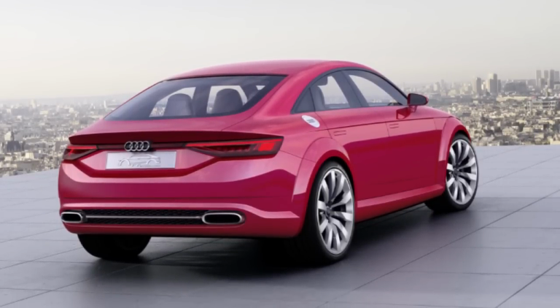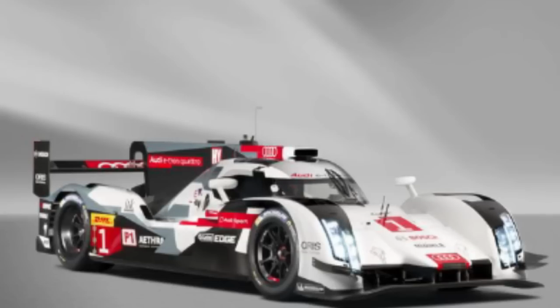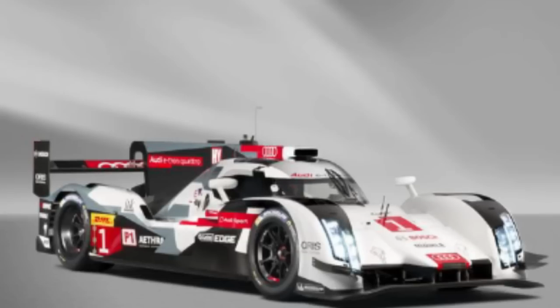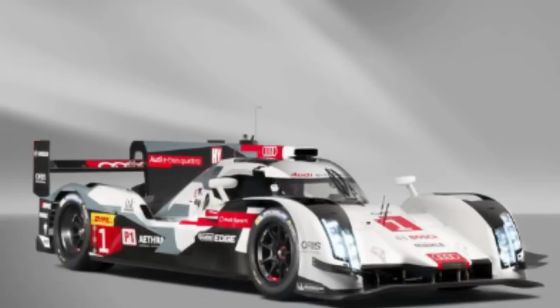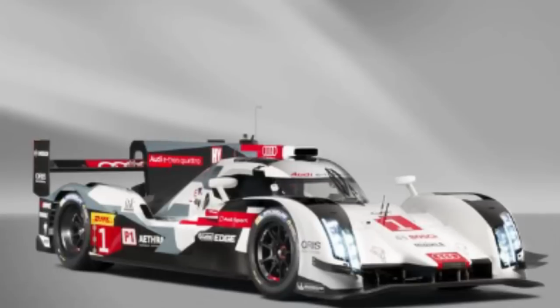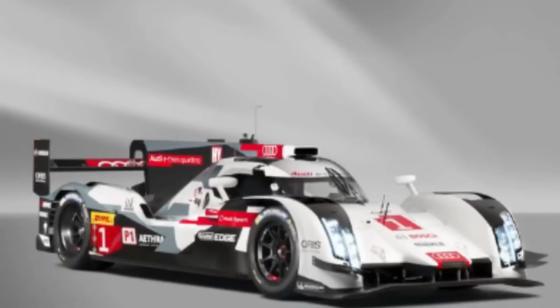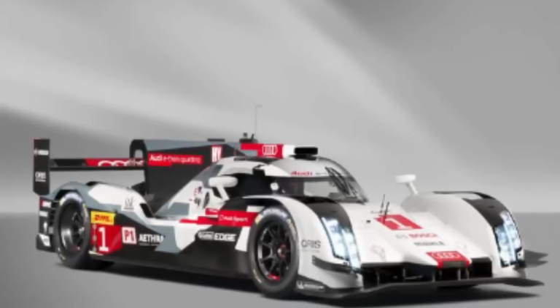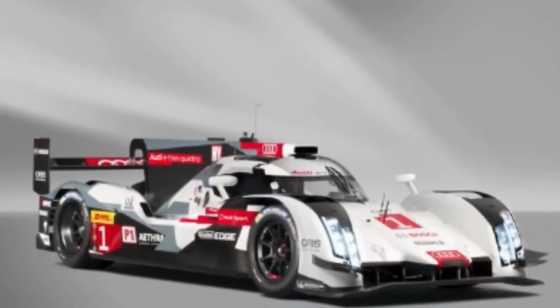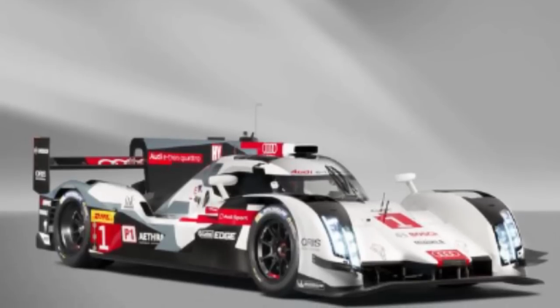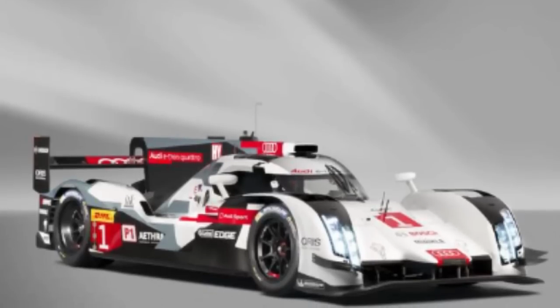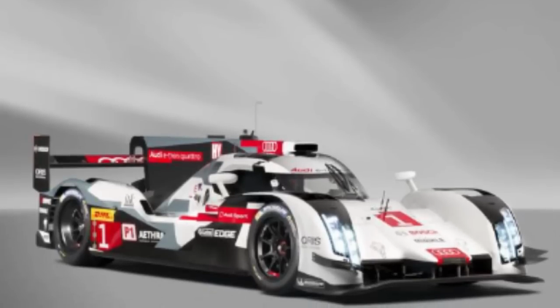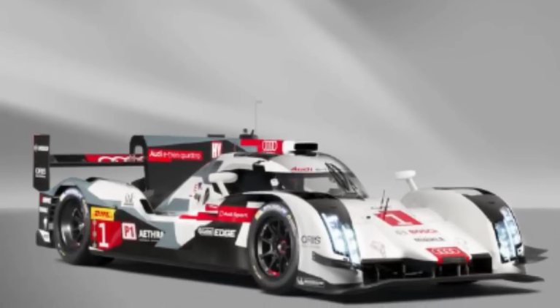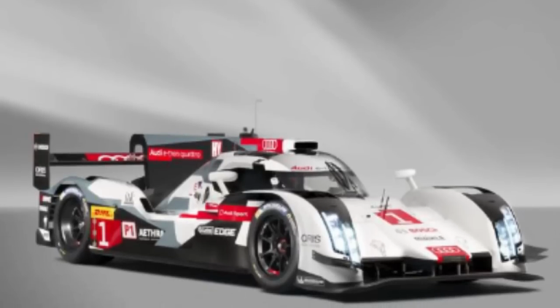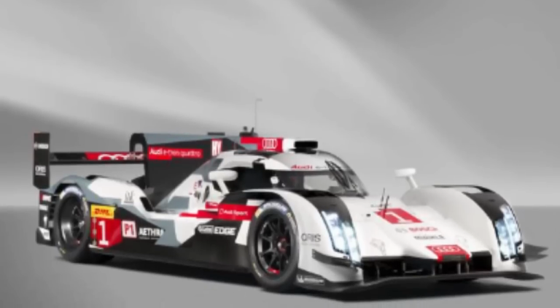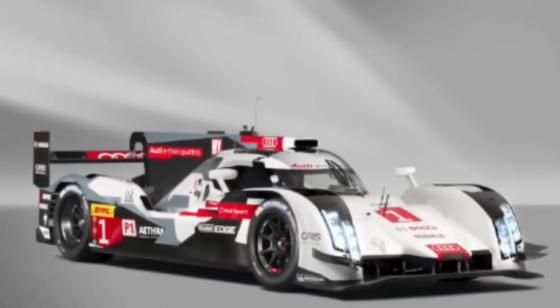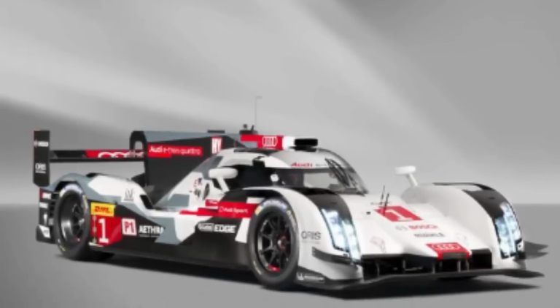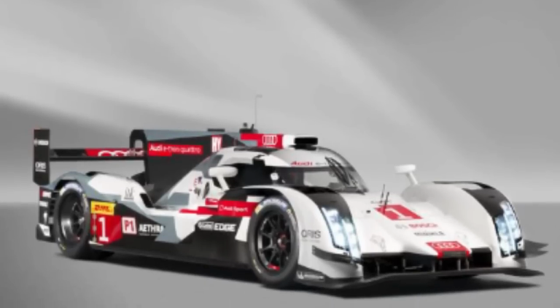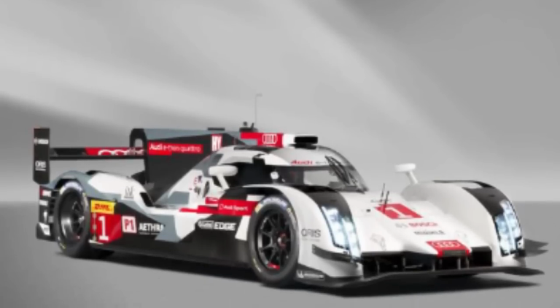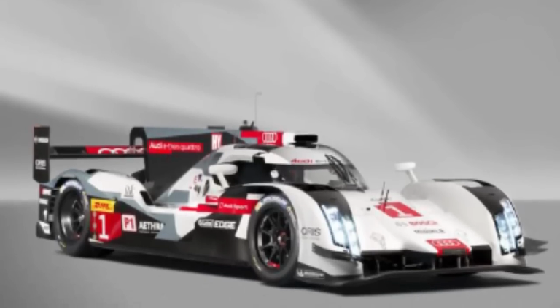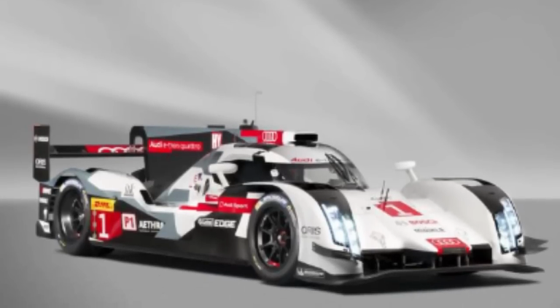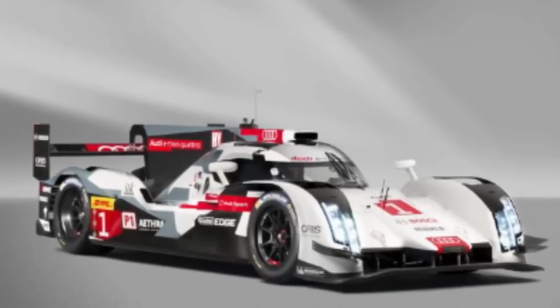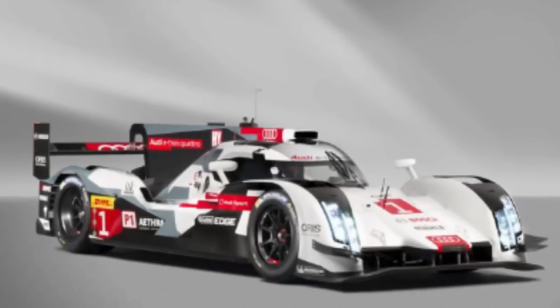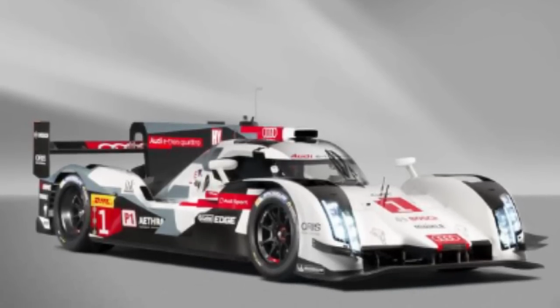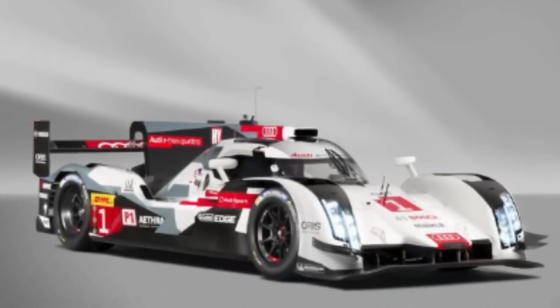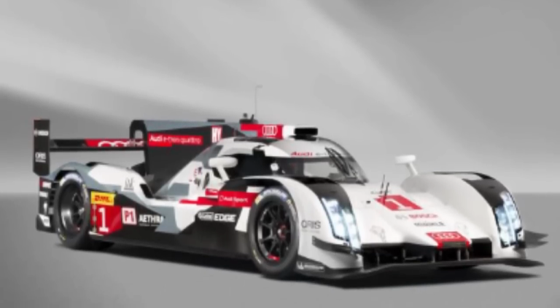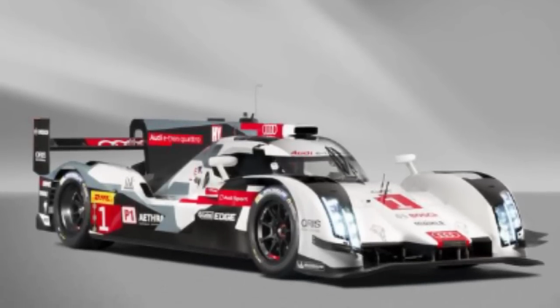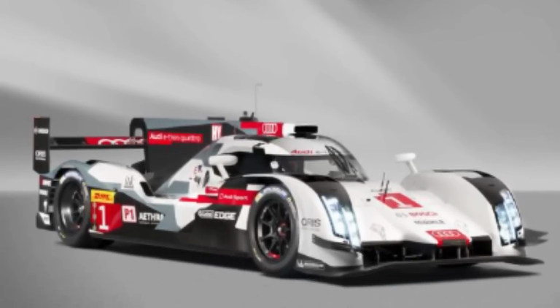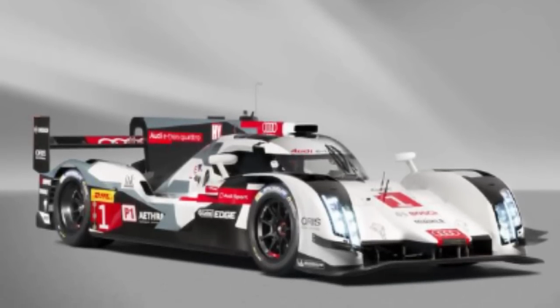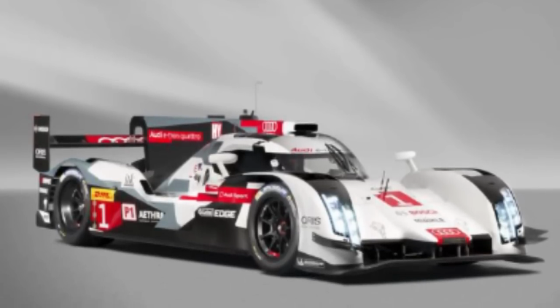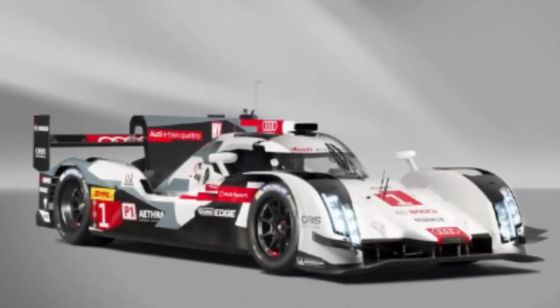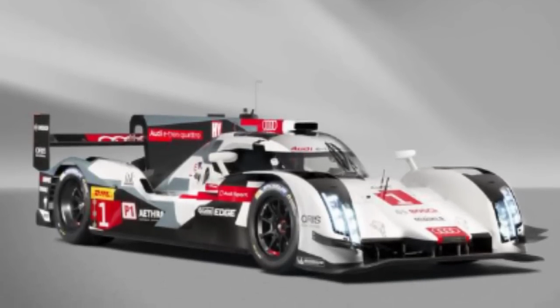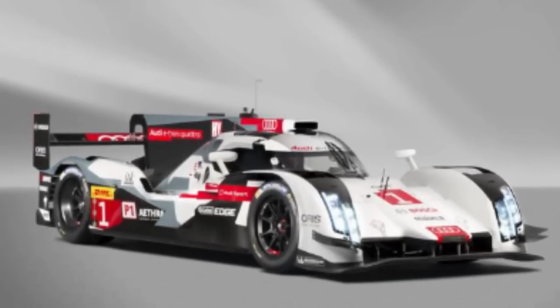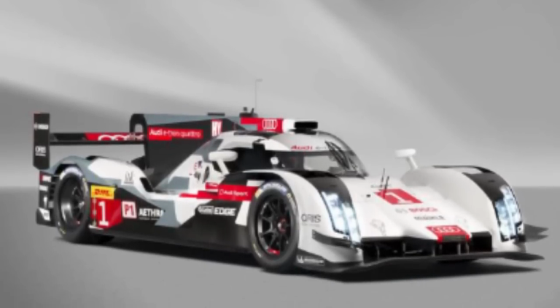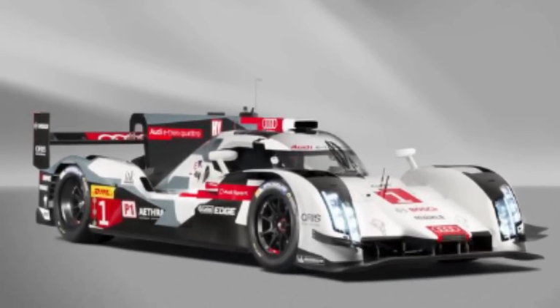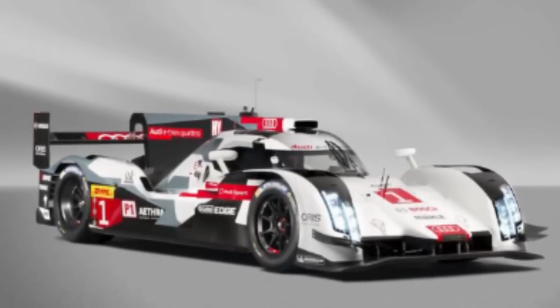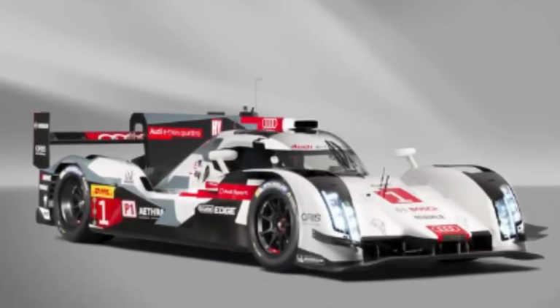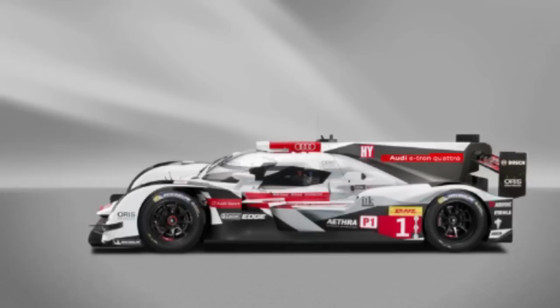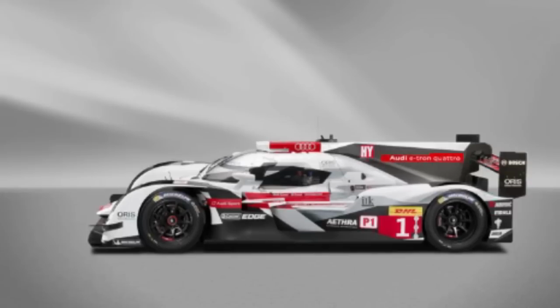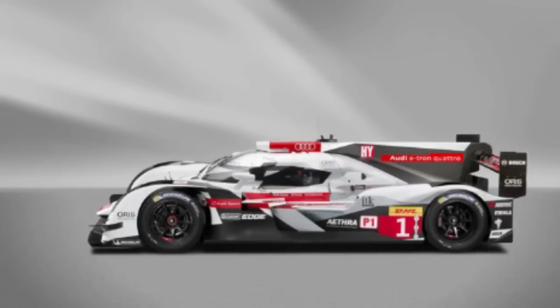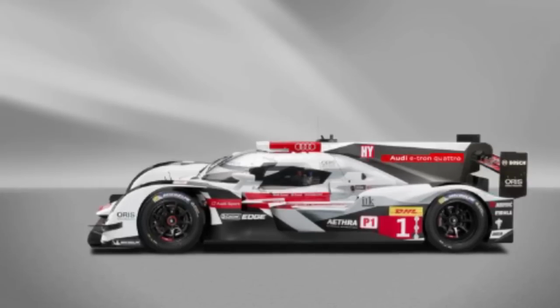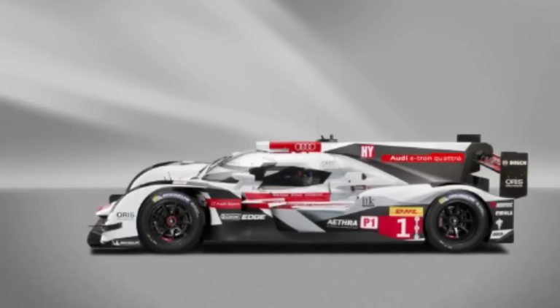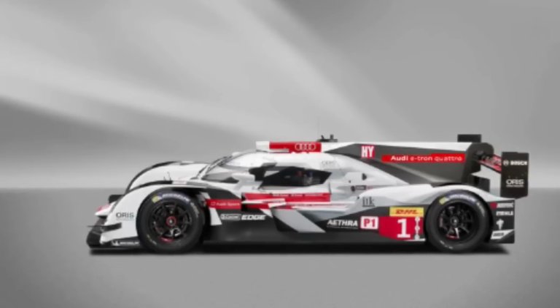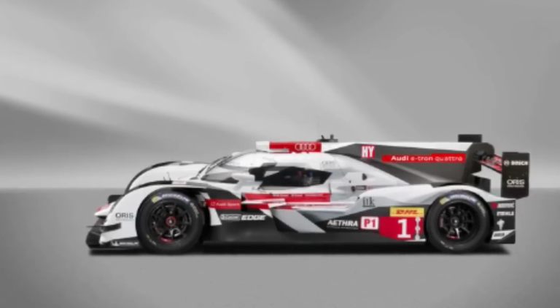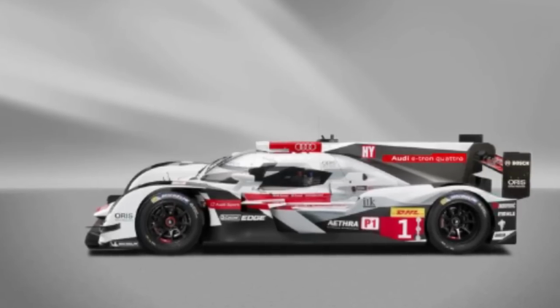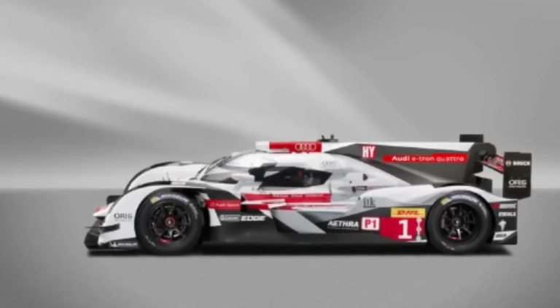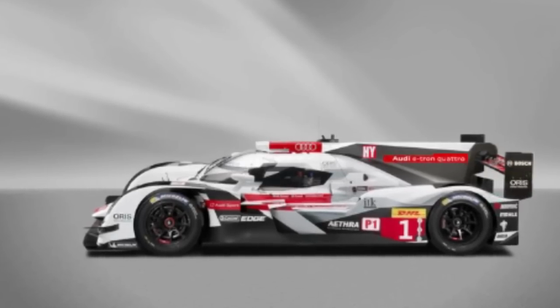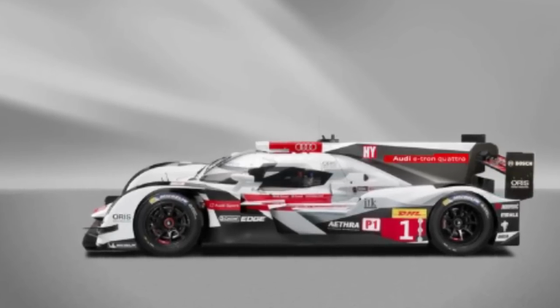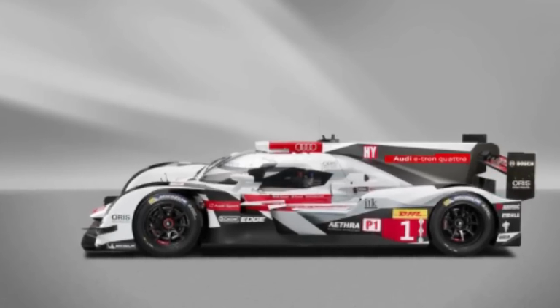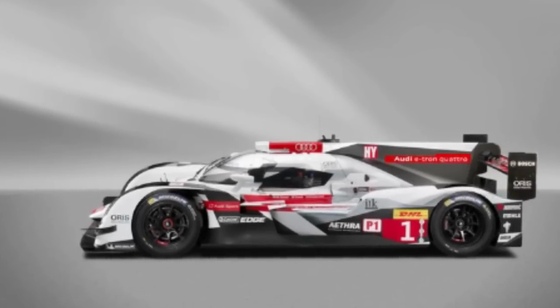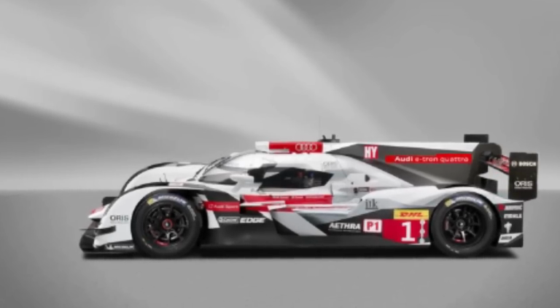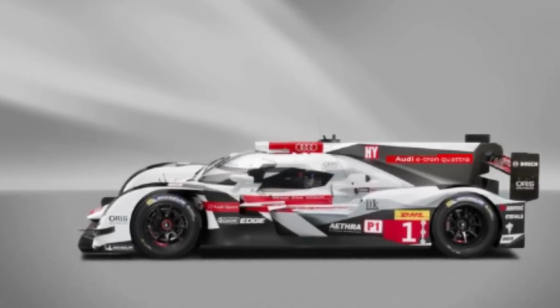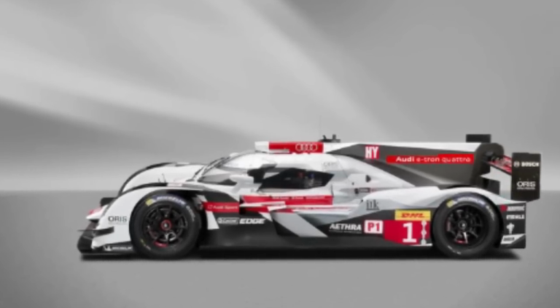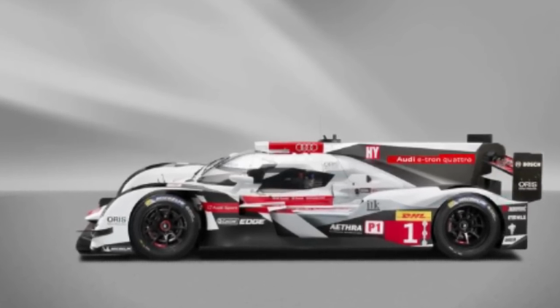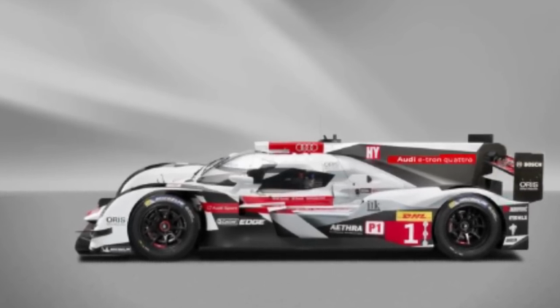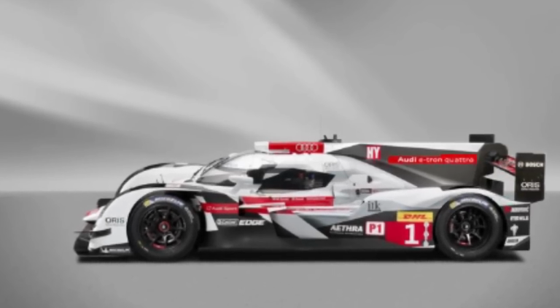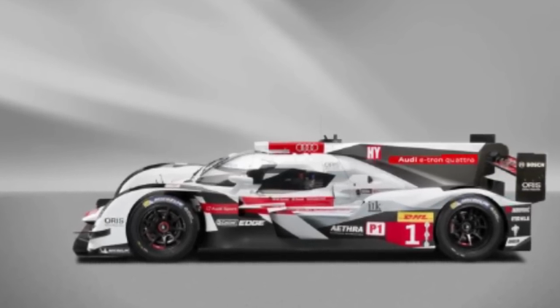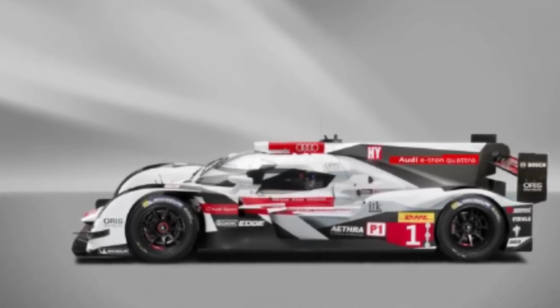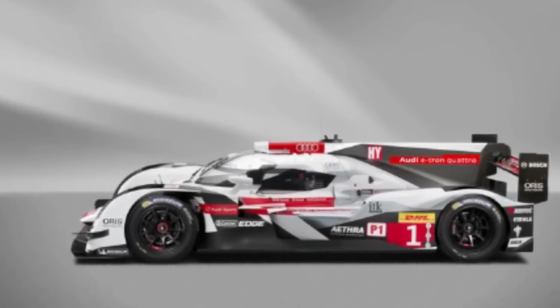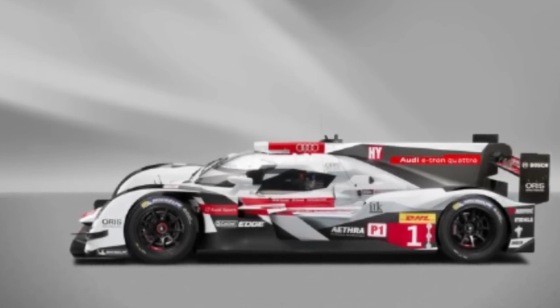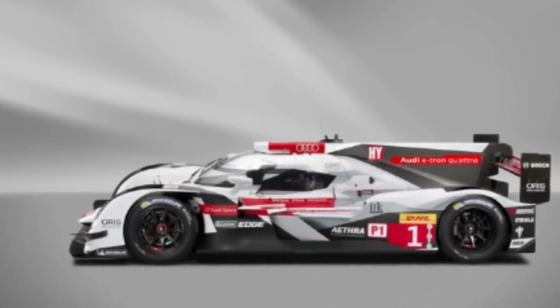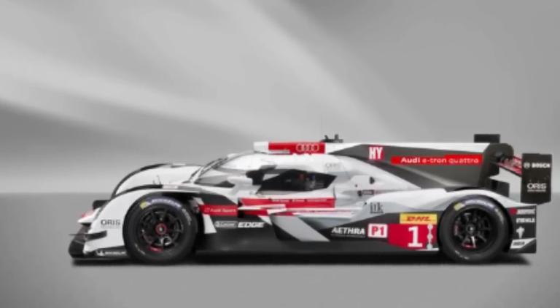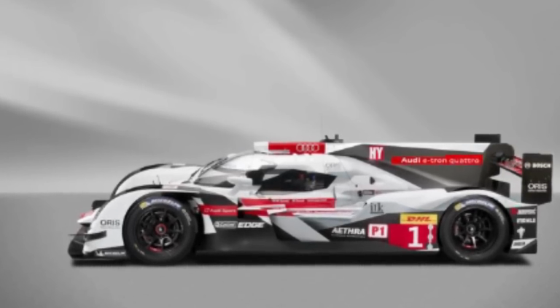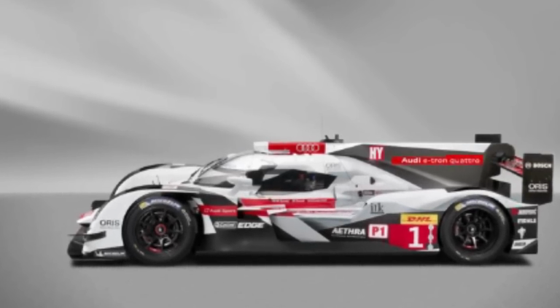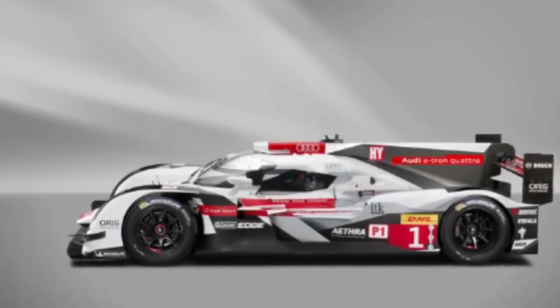Audi also confirmed it will offer an all-electric e-tron model of its R8 supercar. No, it's not powered by Tony Stark's arc reactor. Moving on.